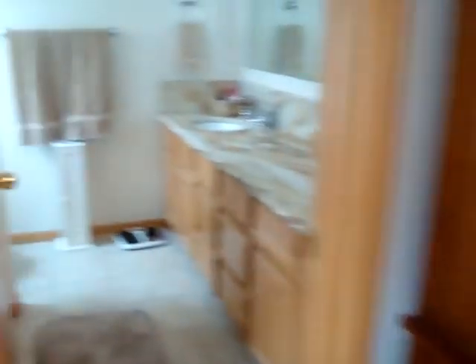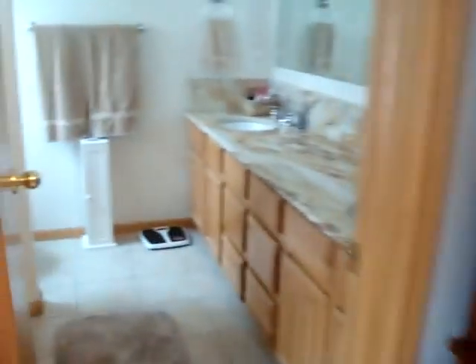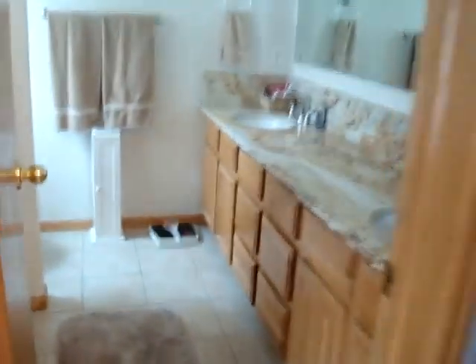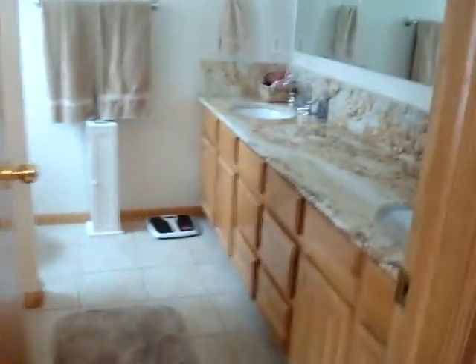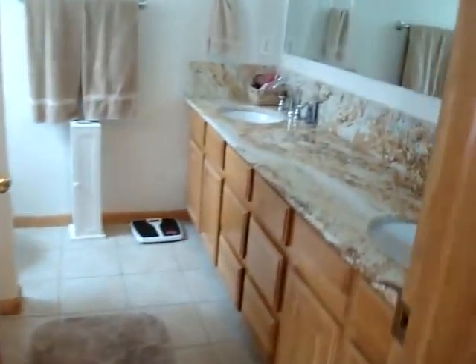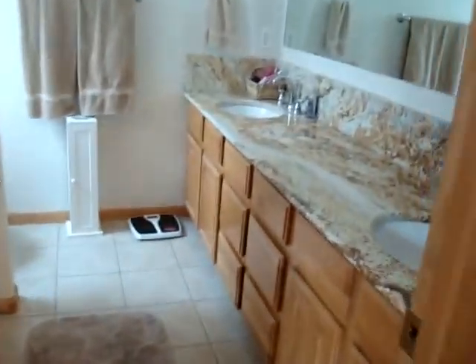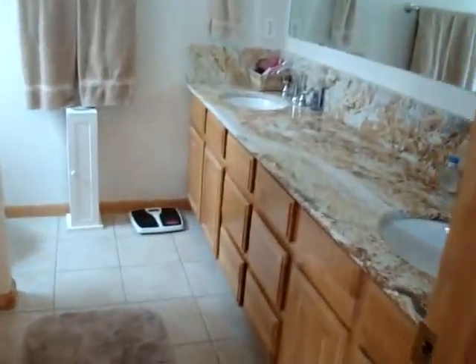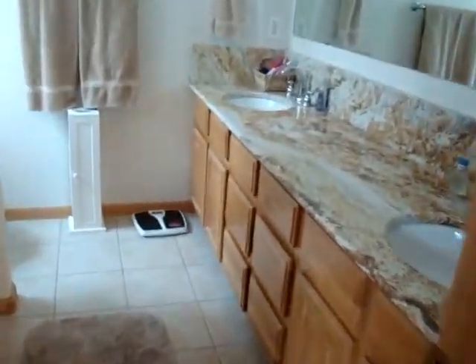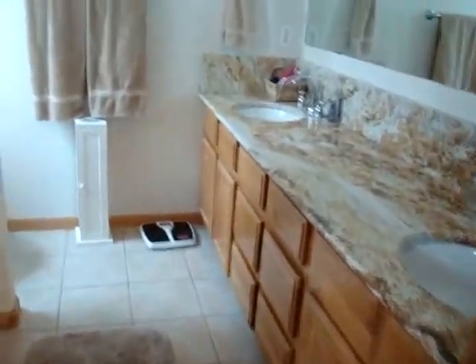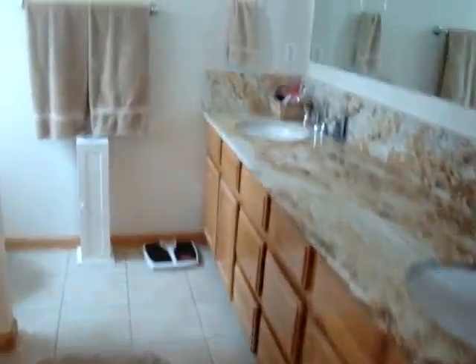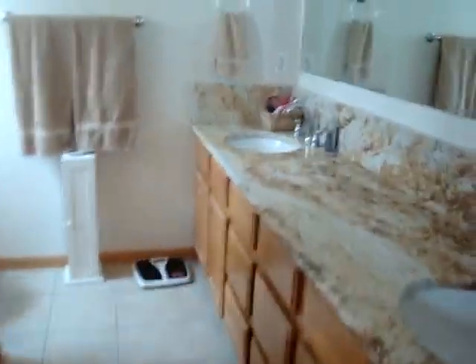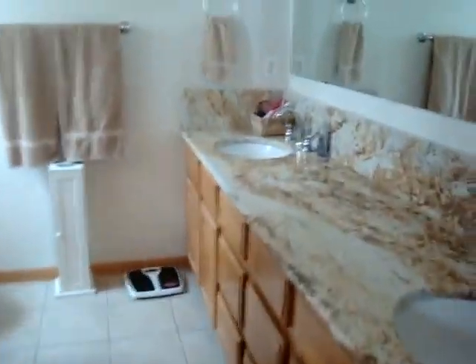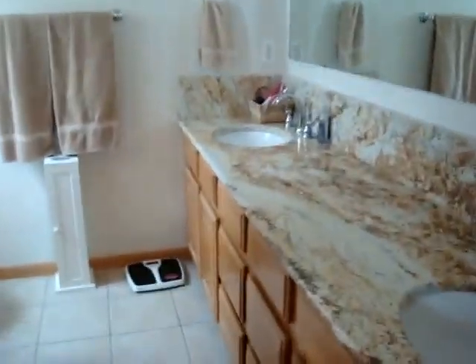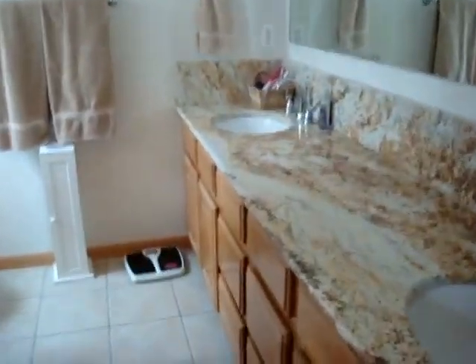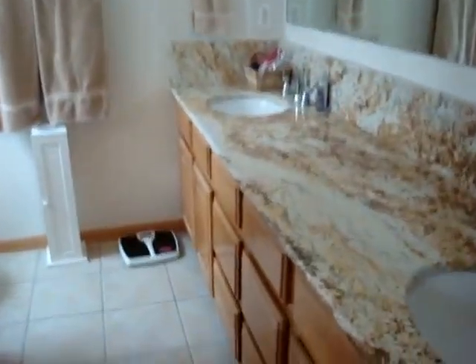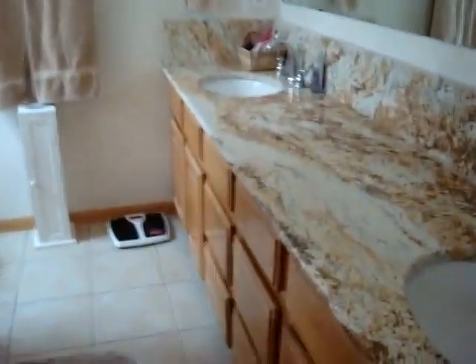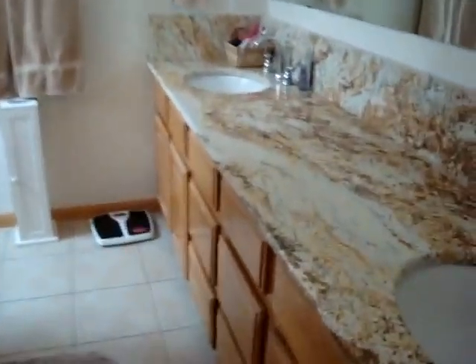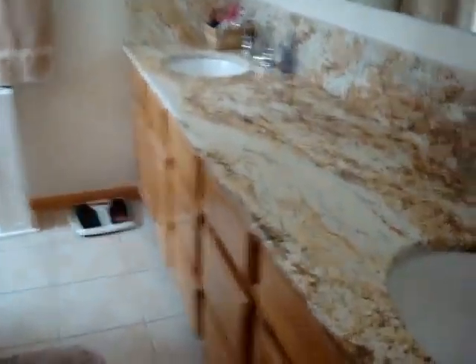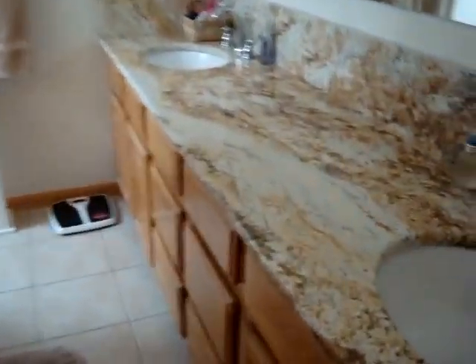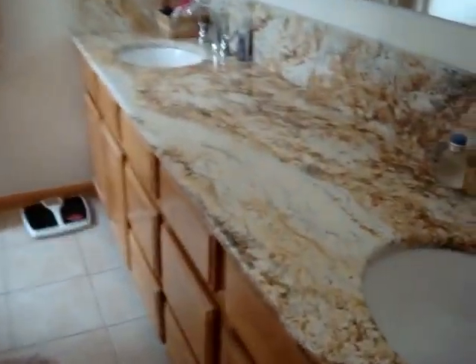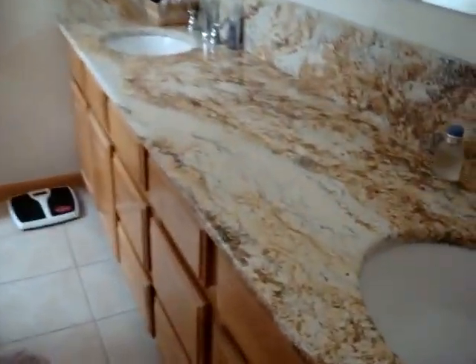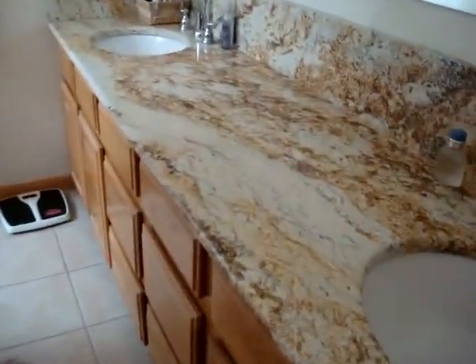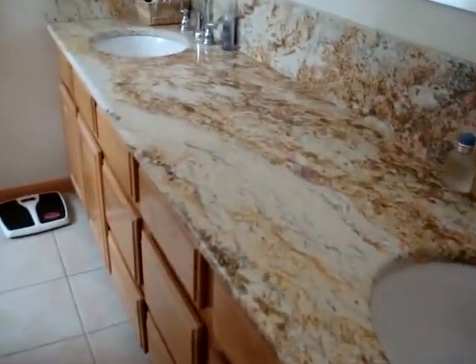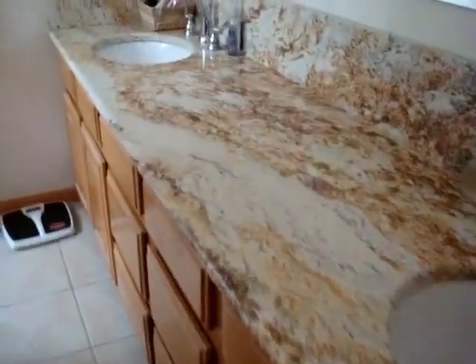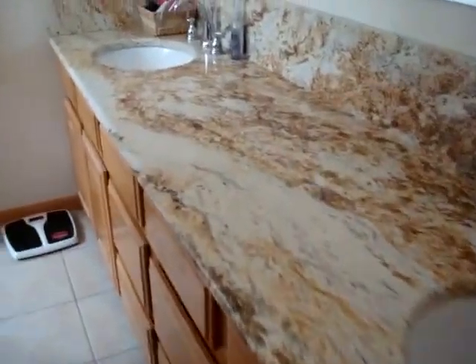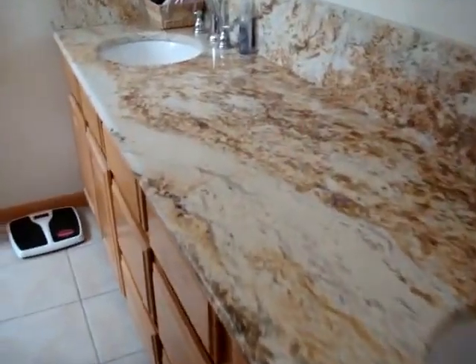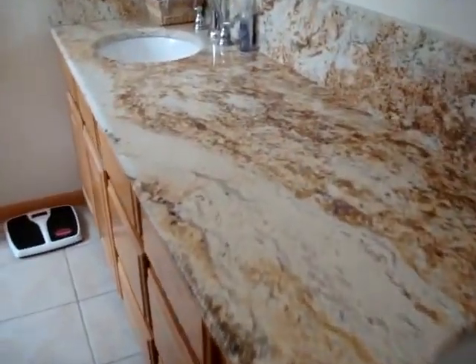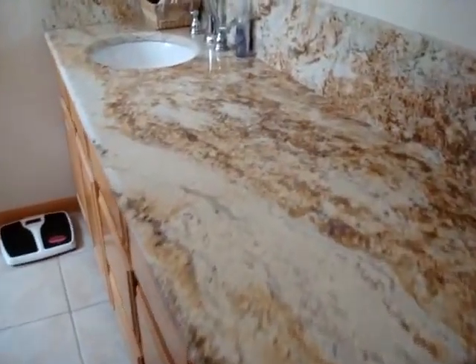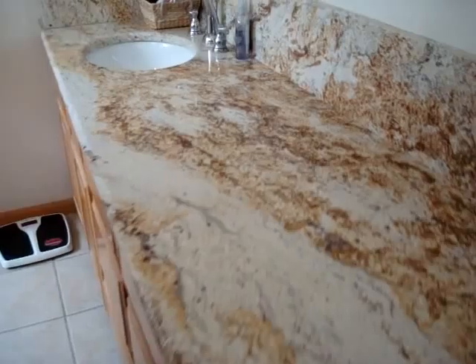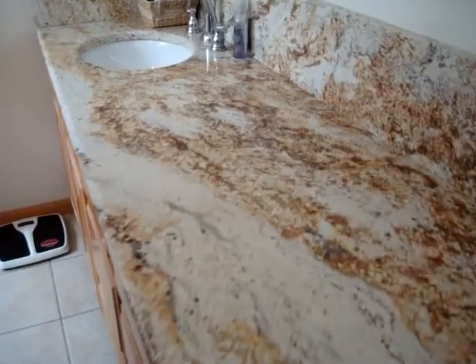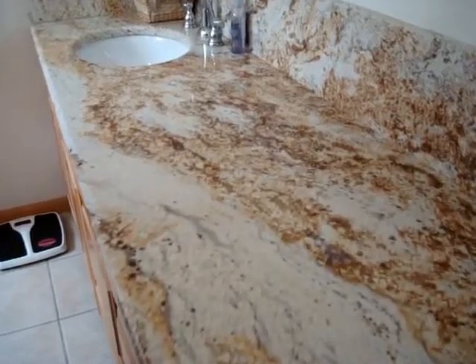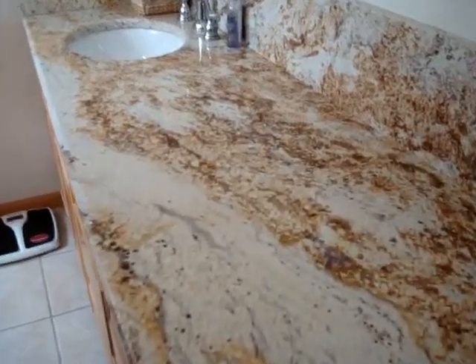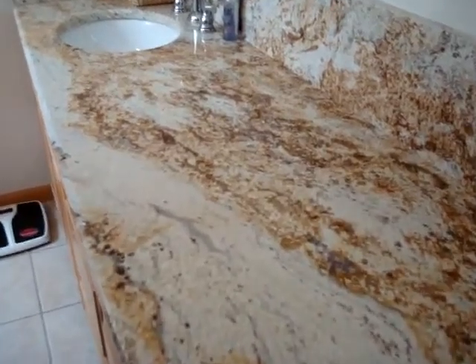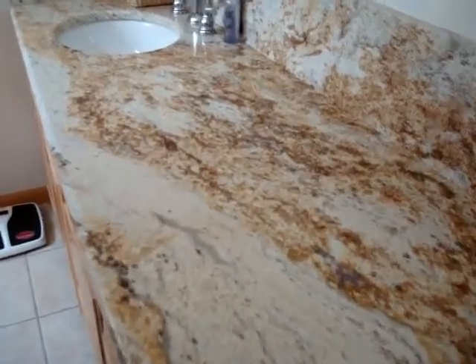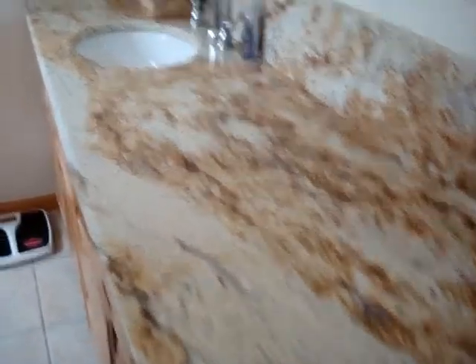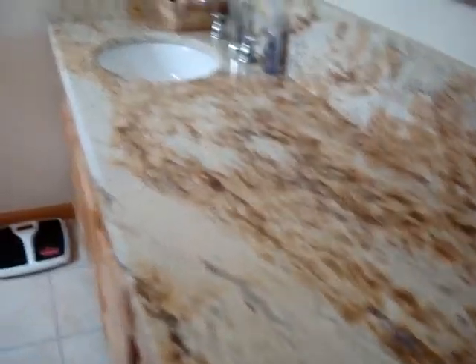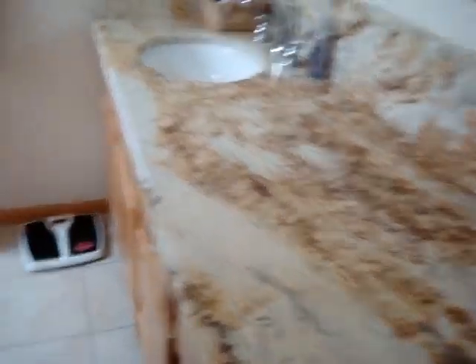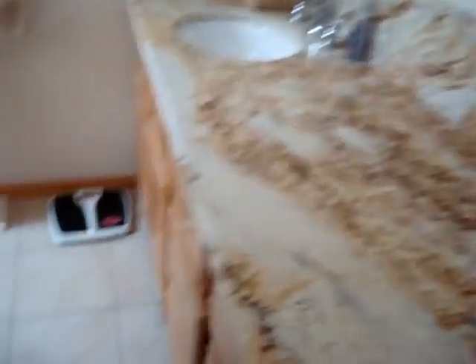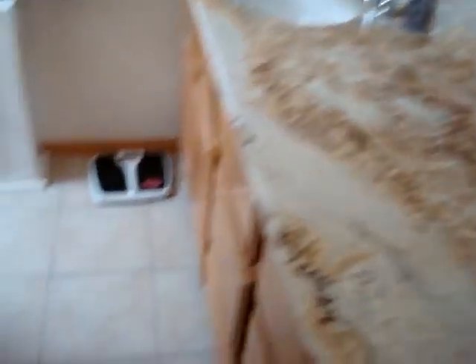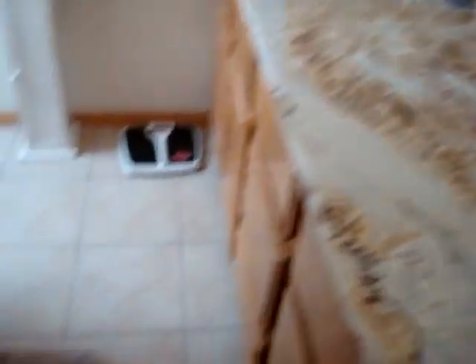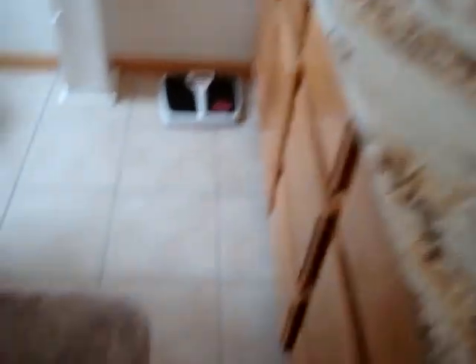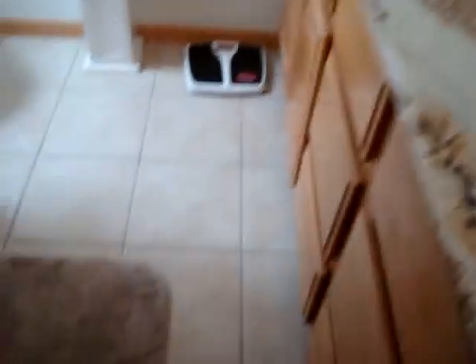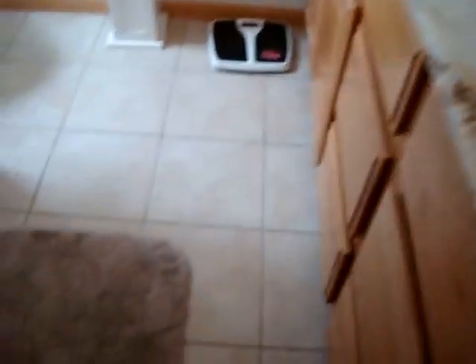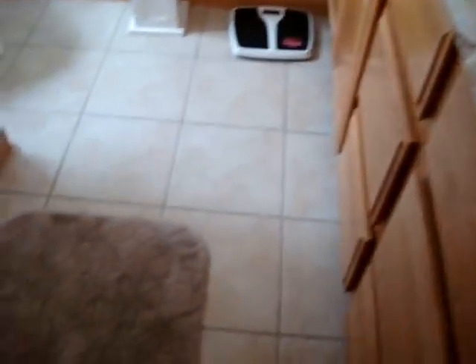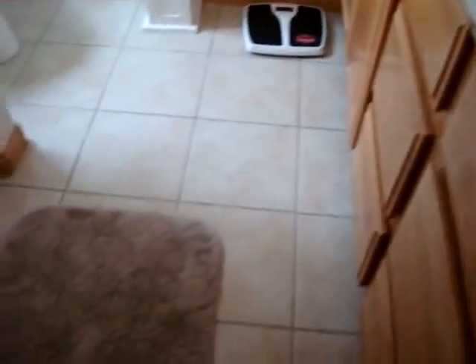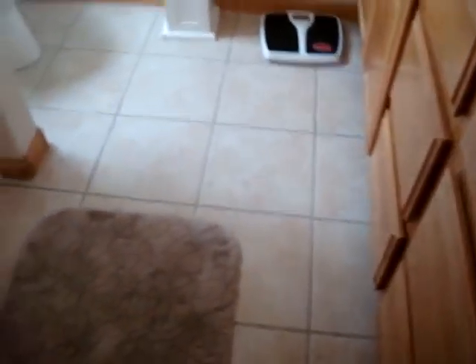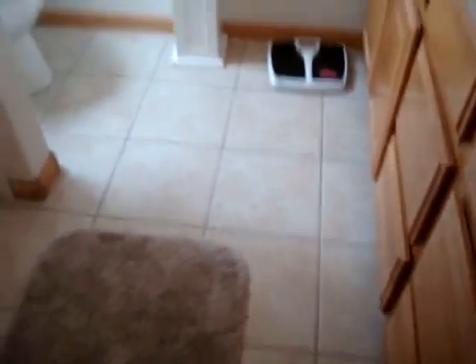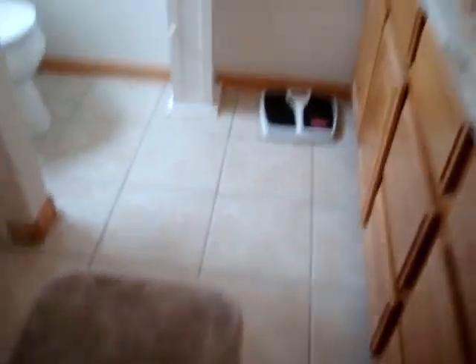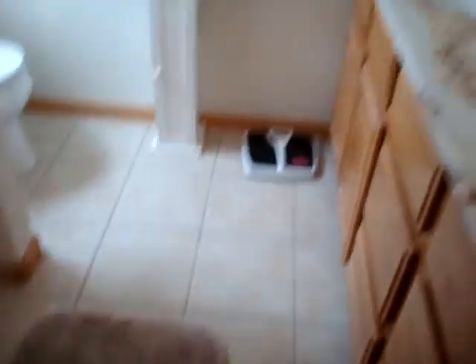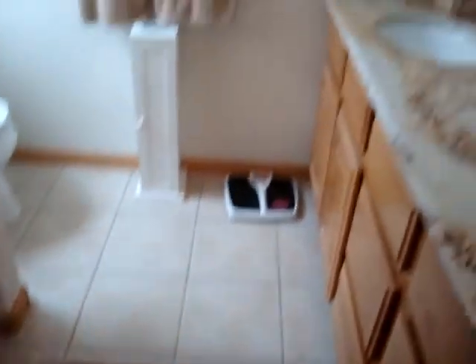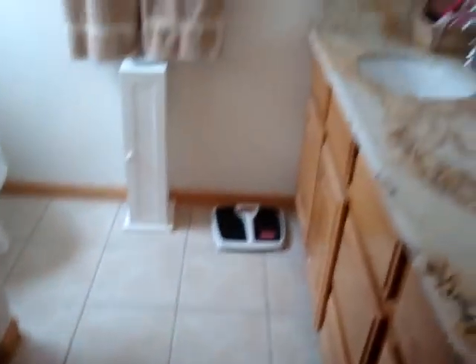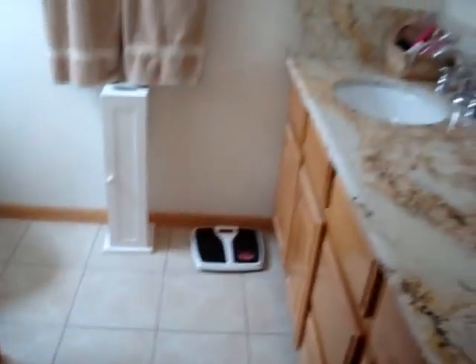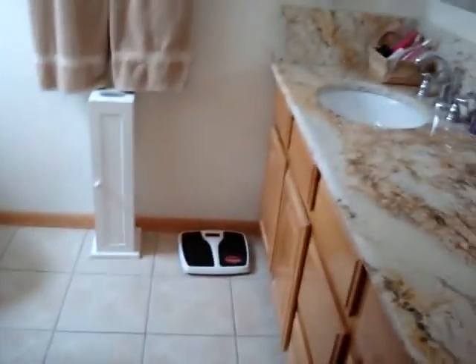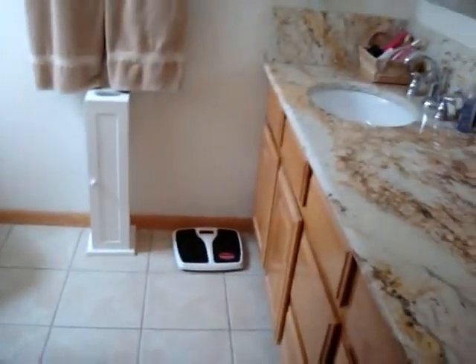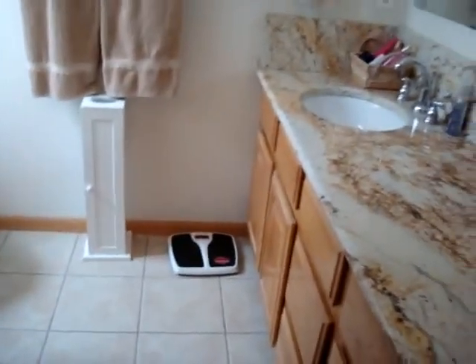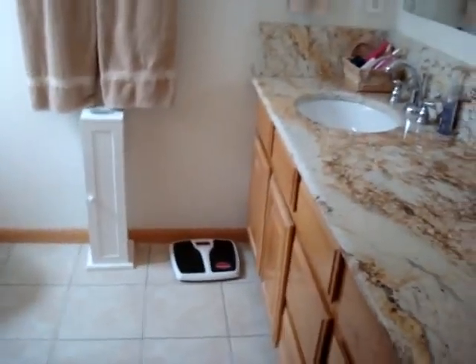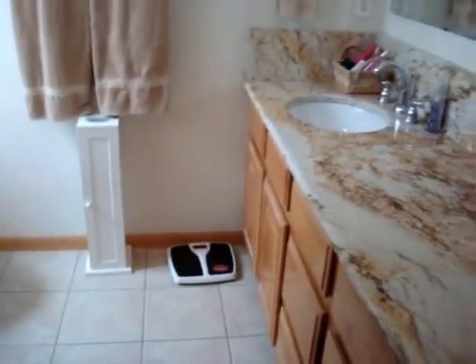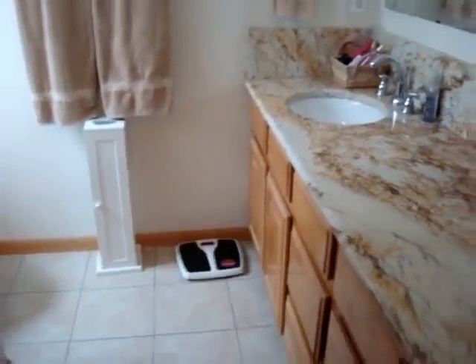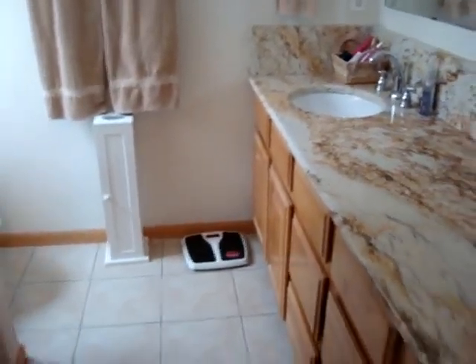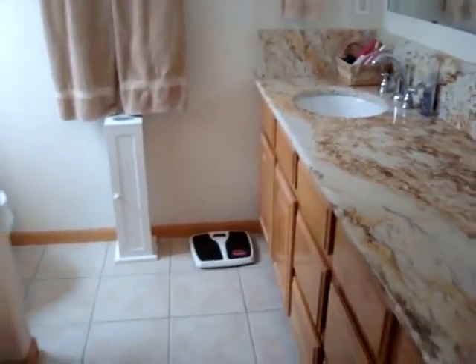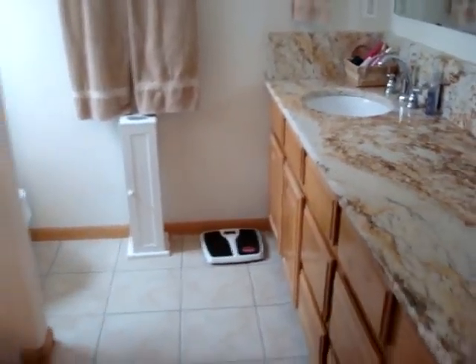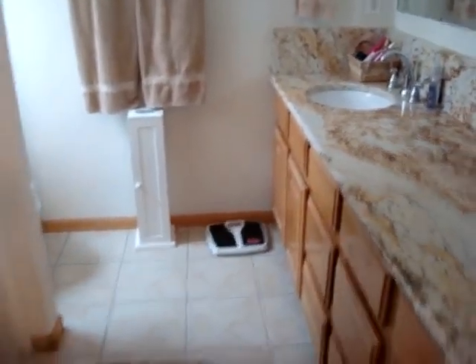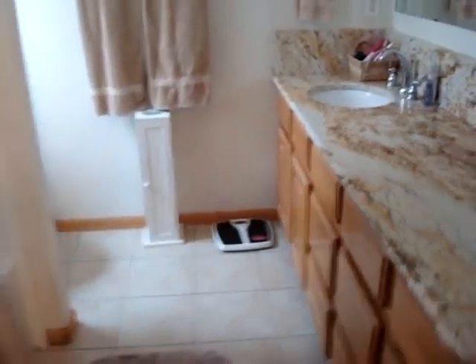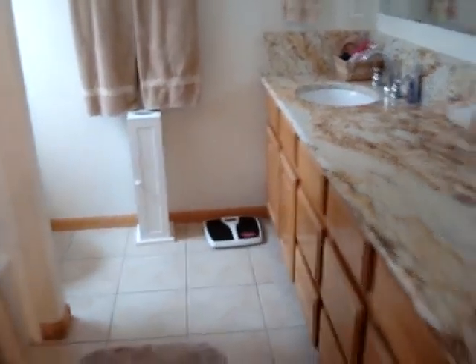And then the master bath, which also features a very nice granite countertop, tile floor, and of course two sinks.